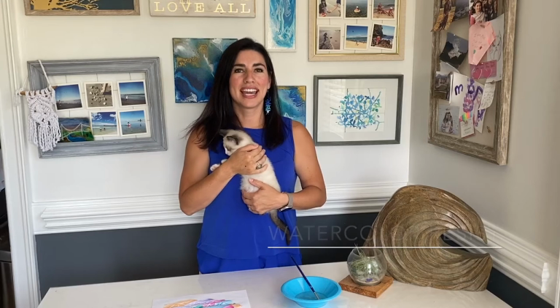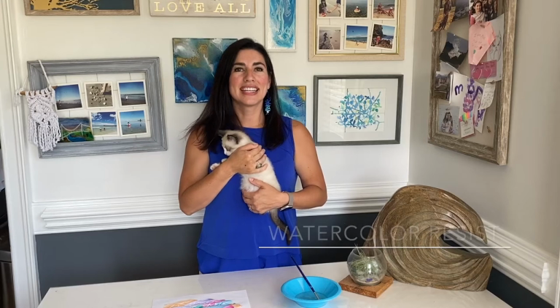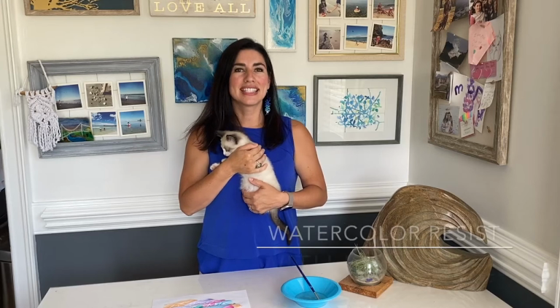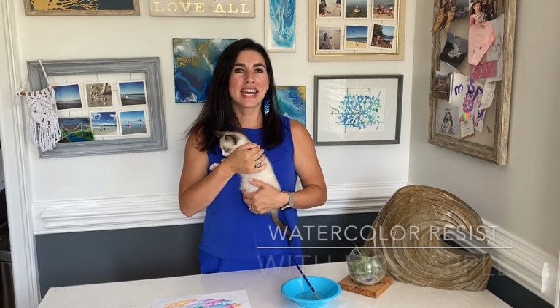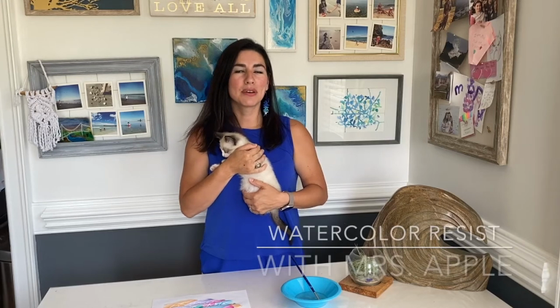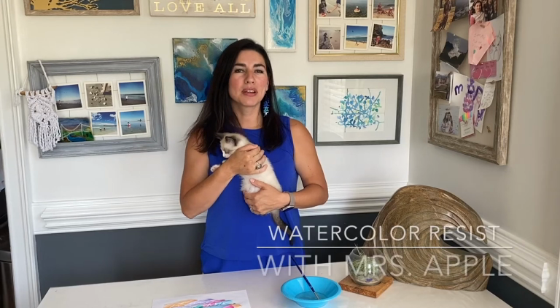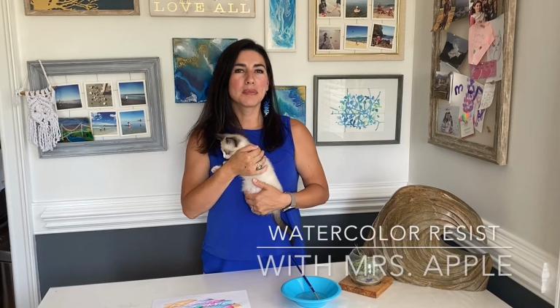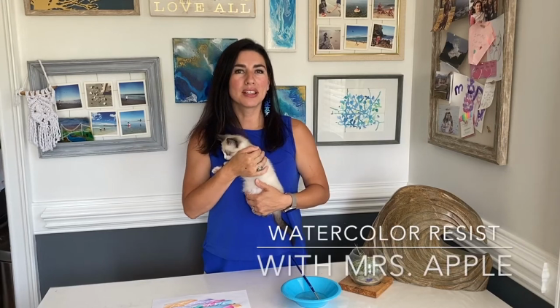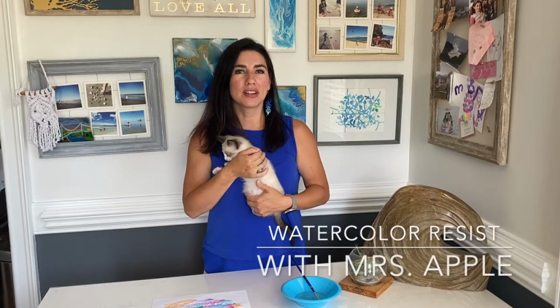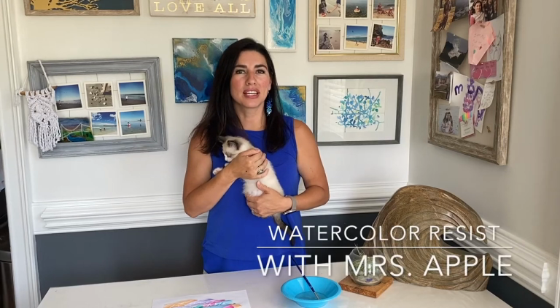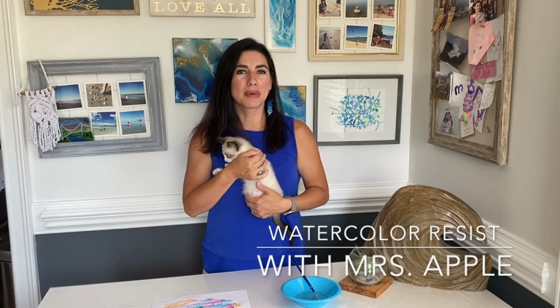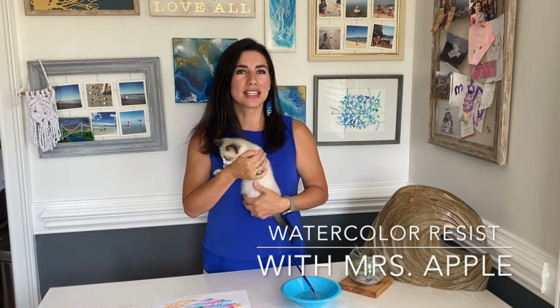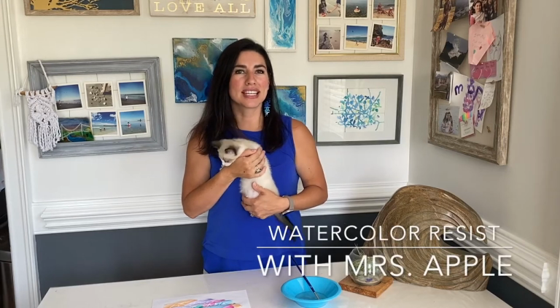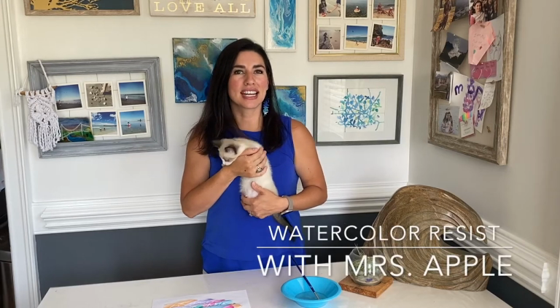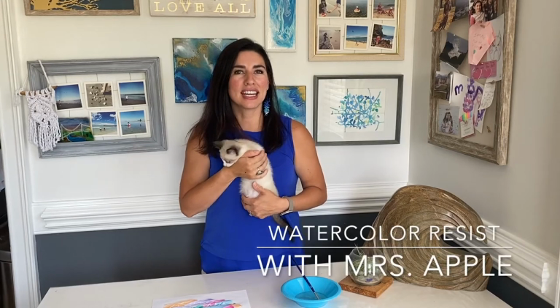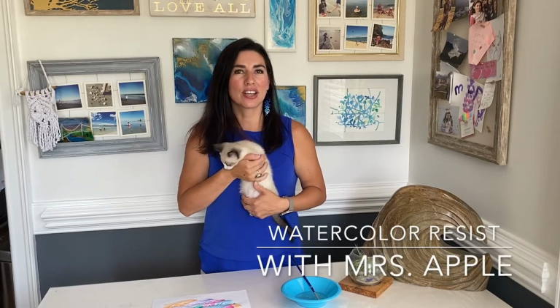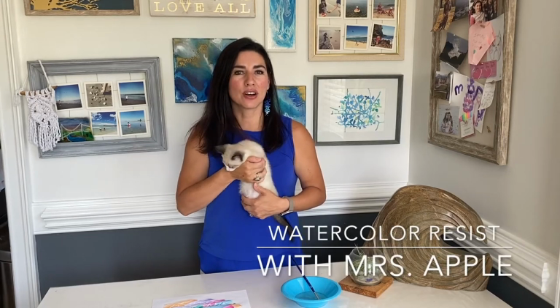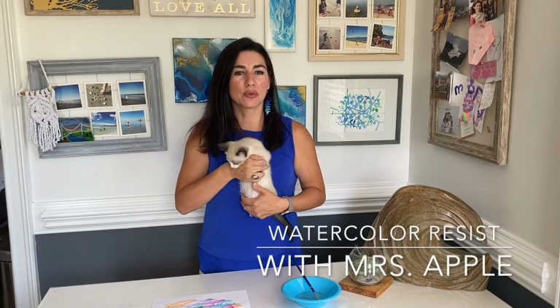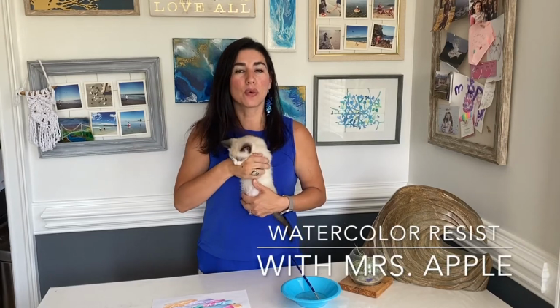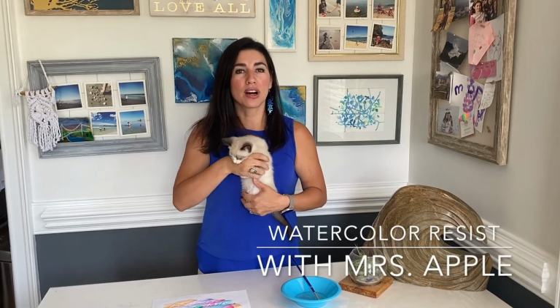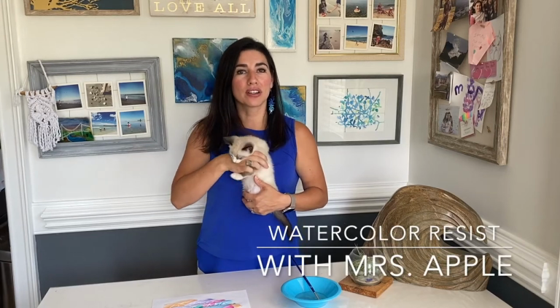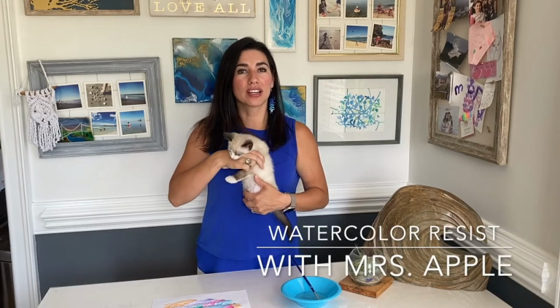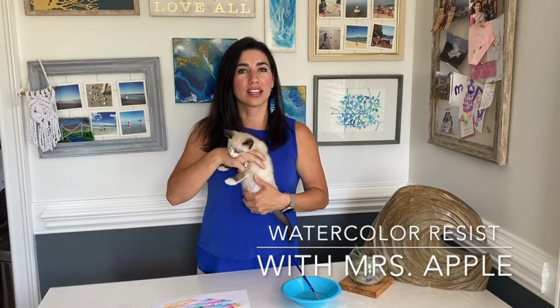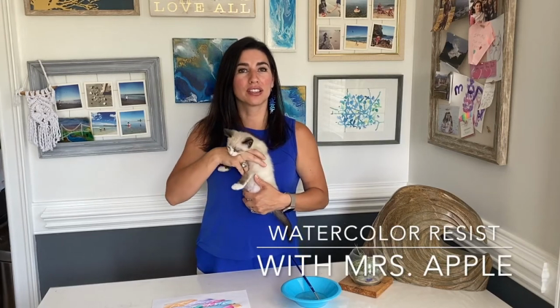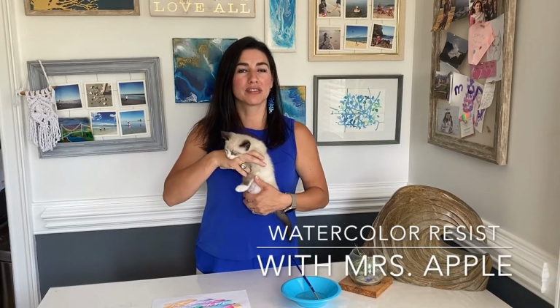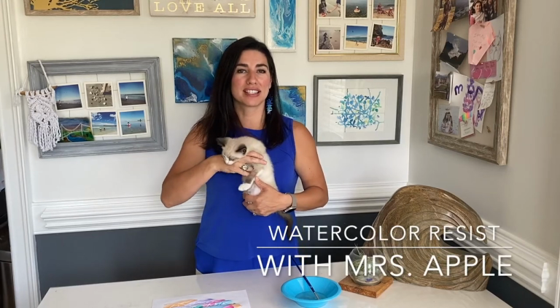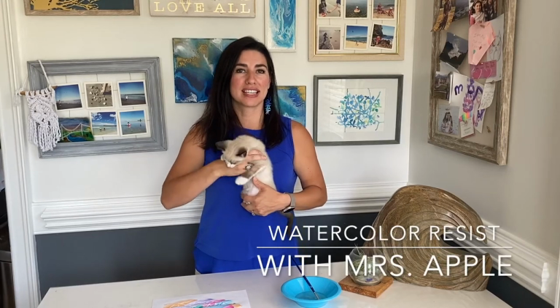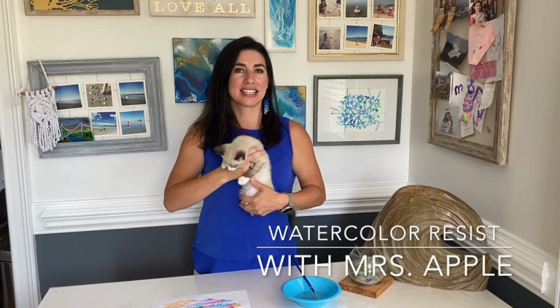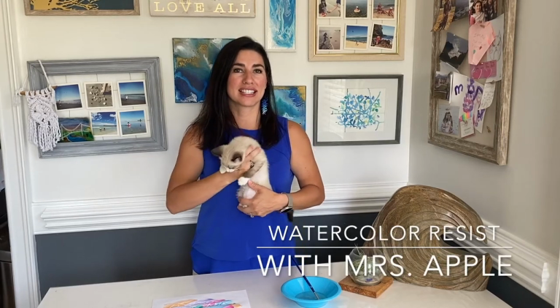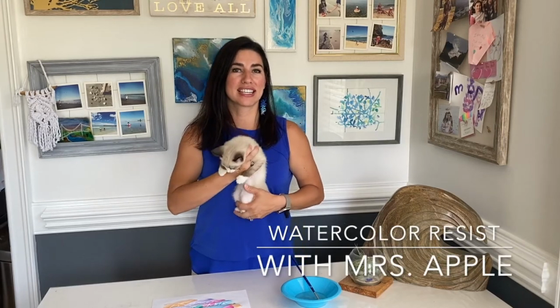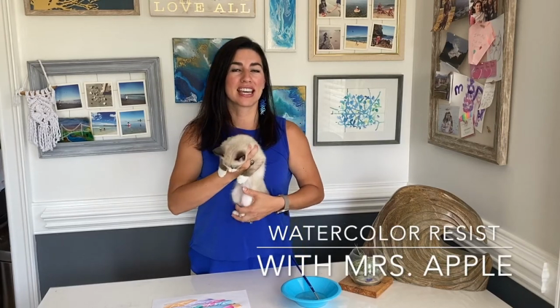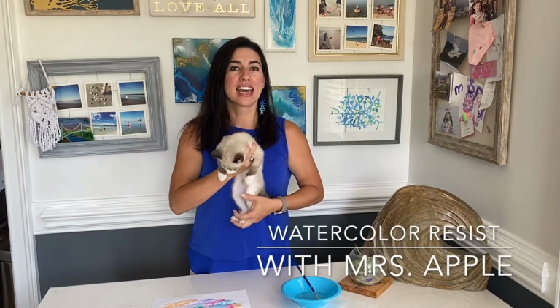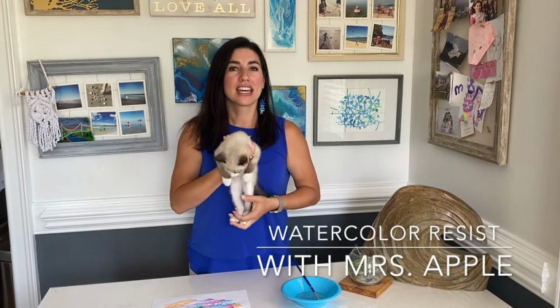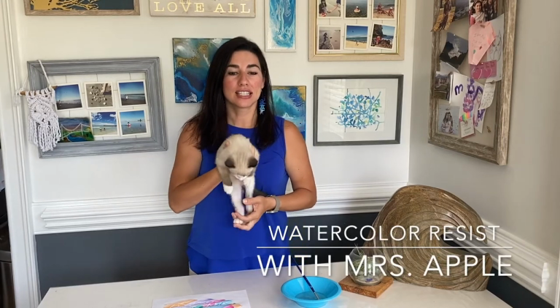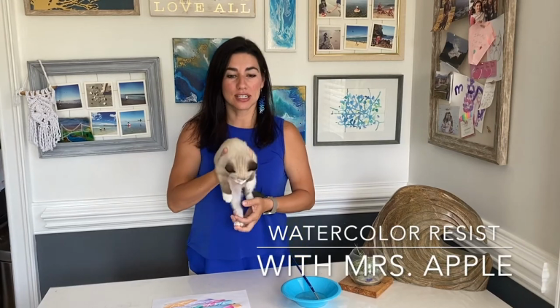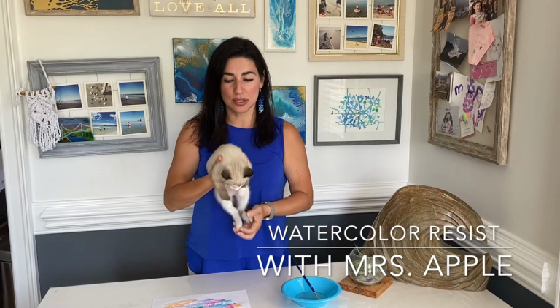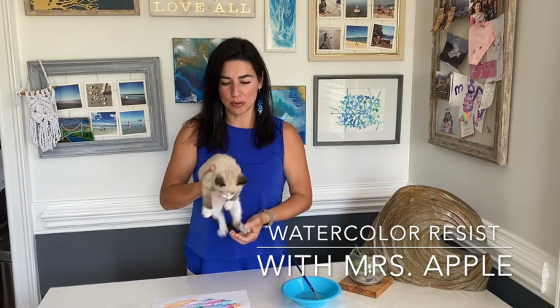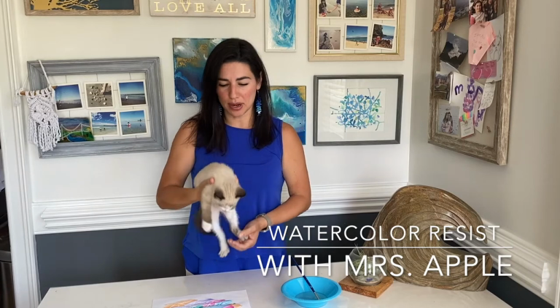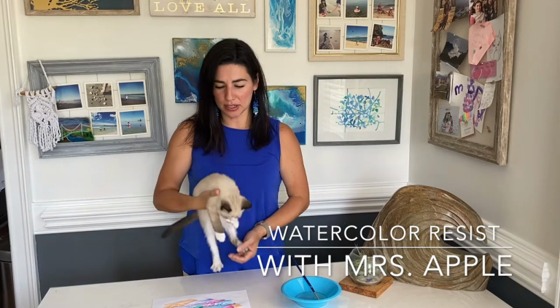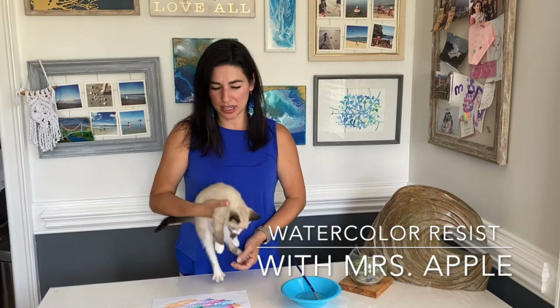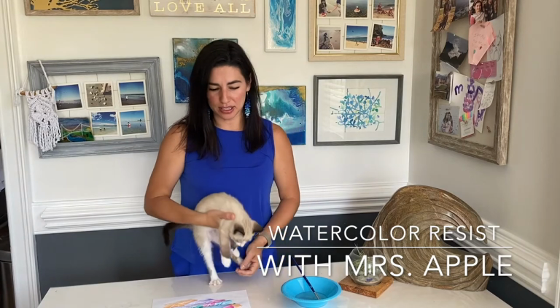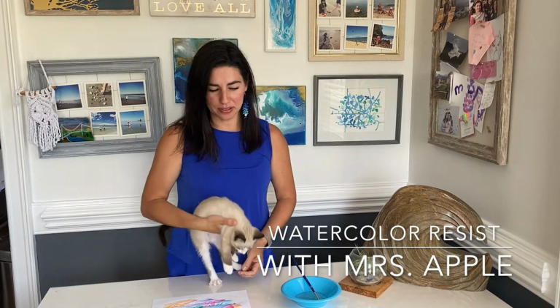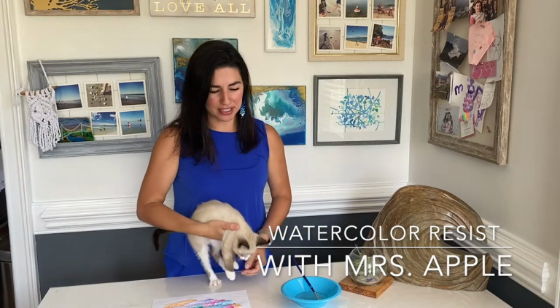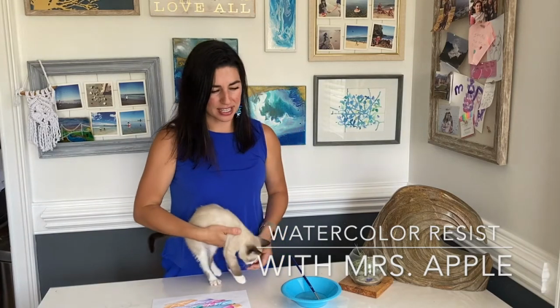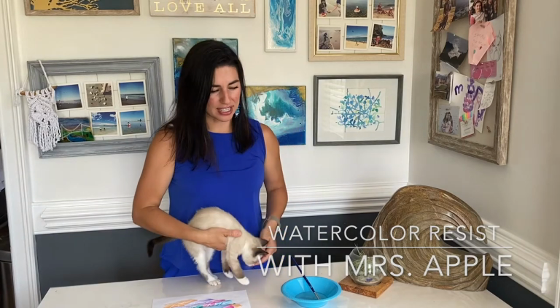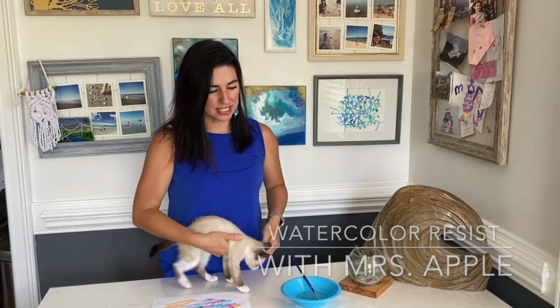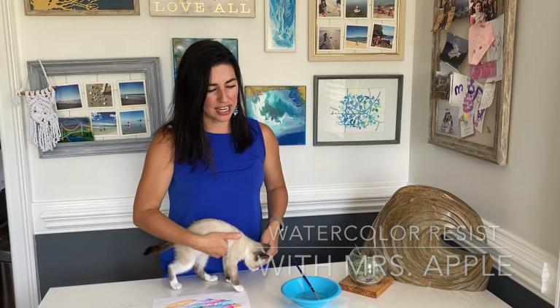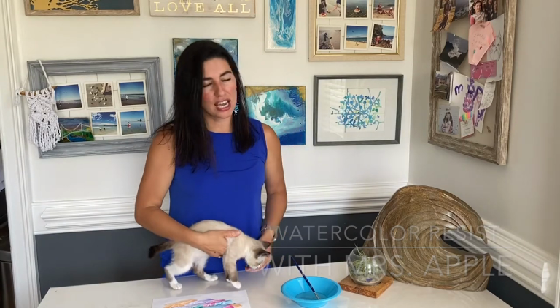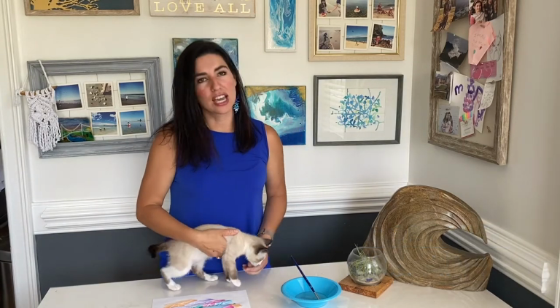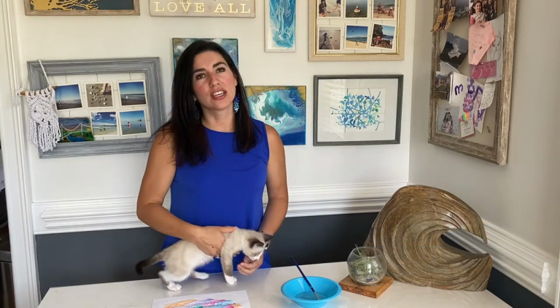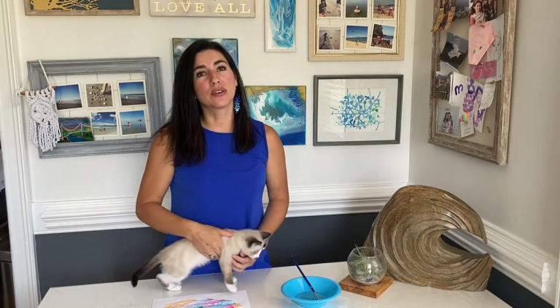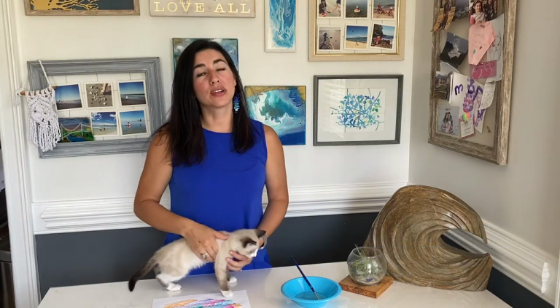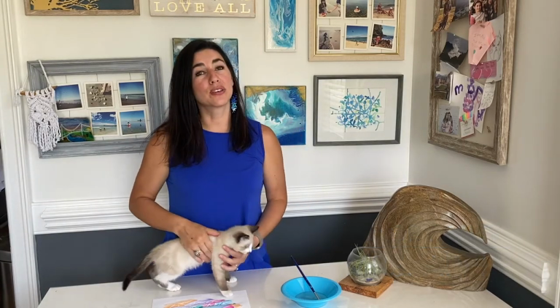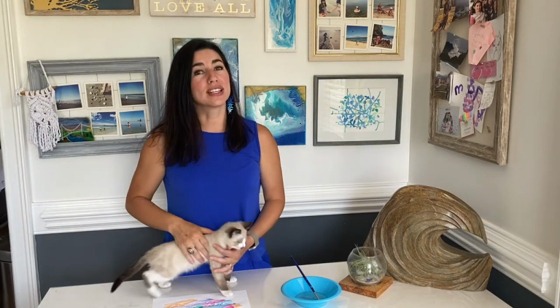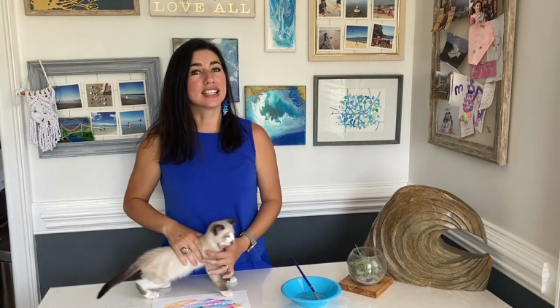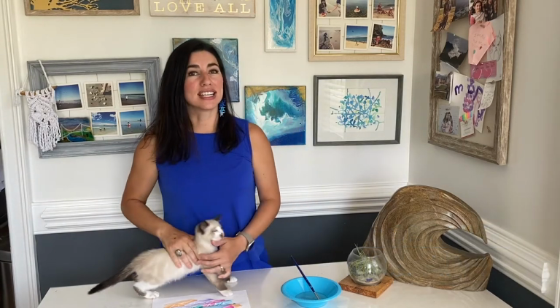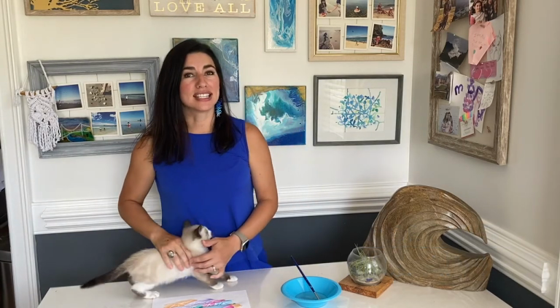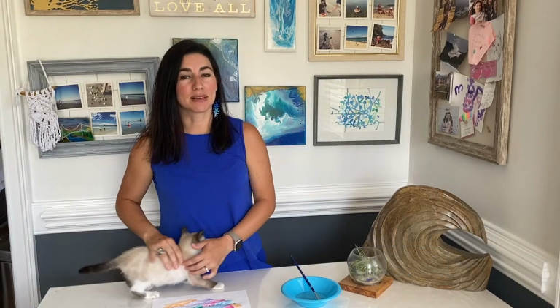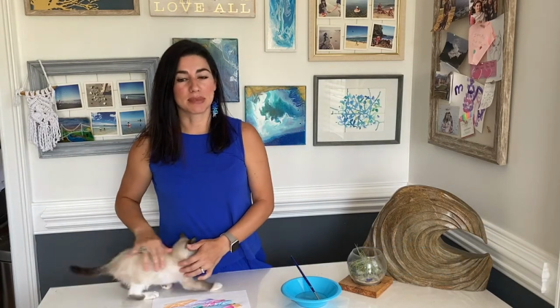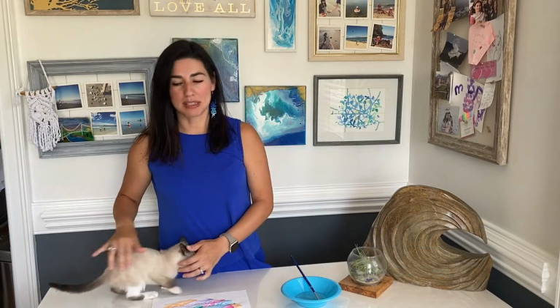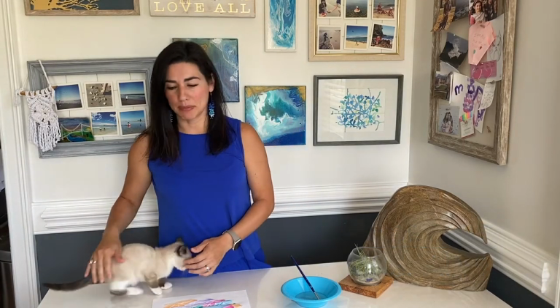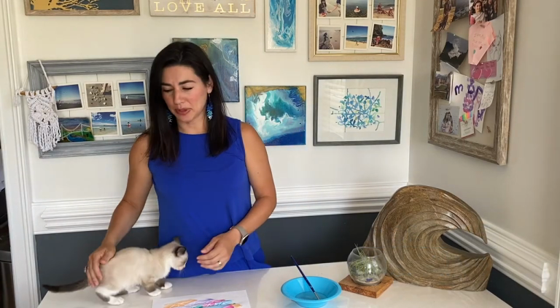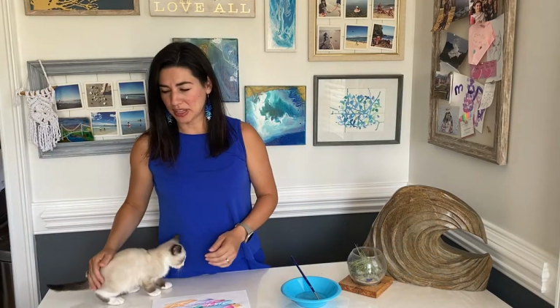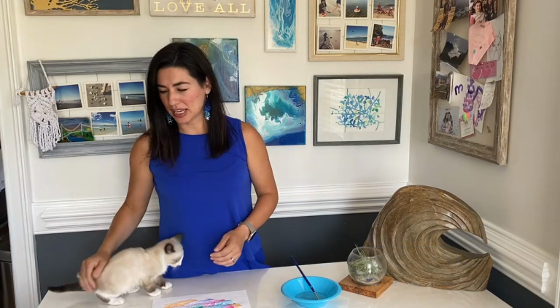Today we're going to be learning about a technique called watercolor resist. To do watercolor resist you are going to need some simple things.